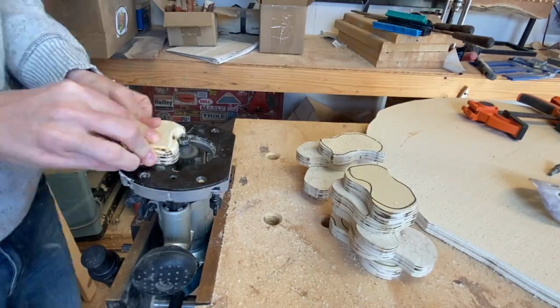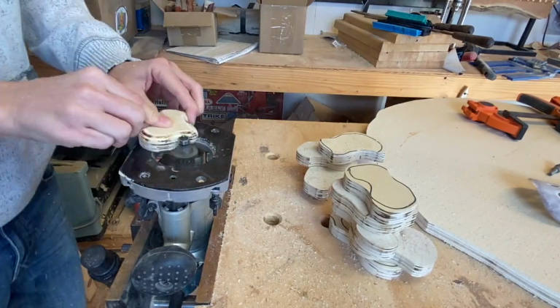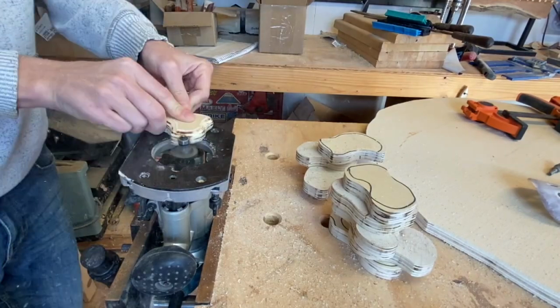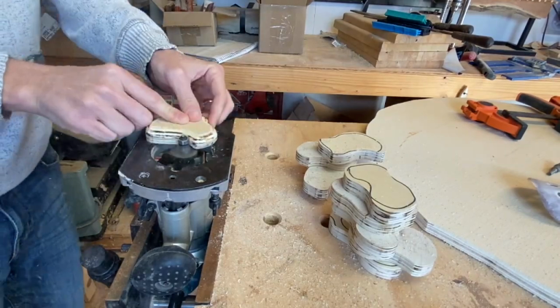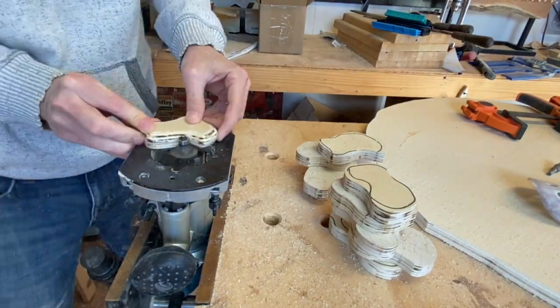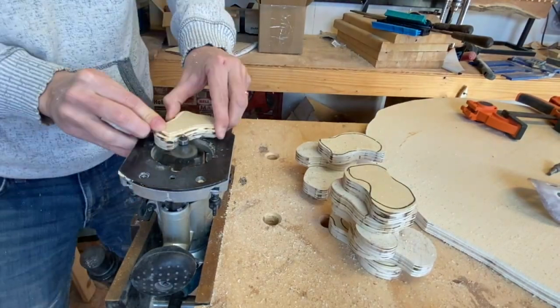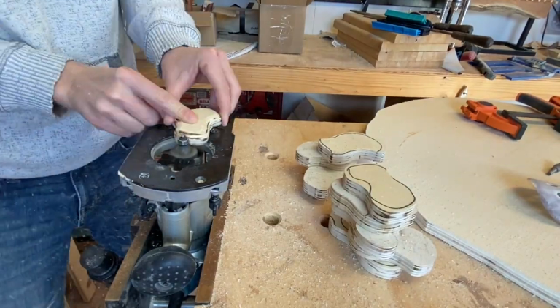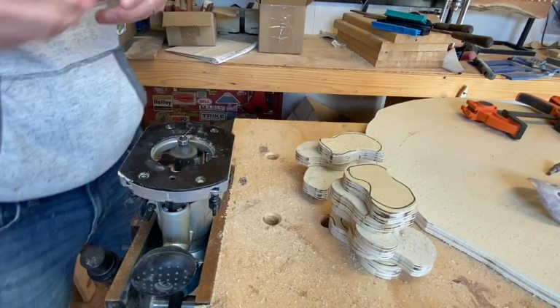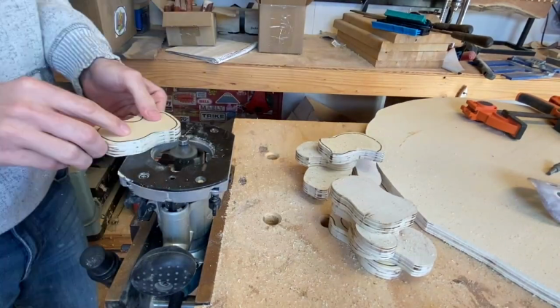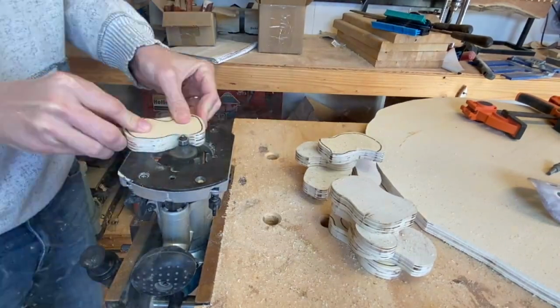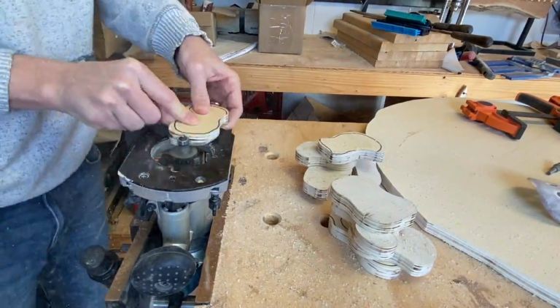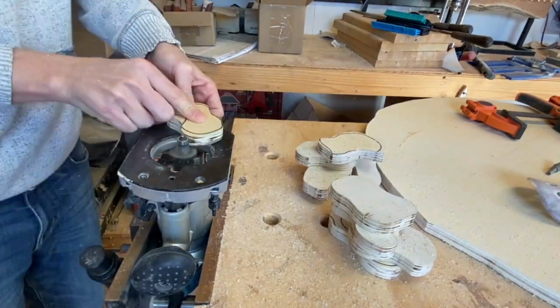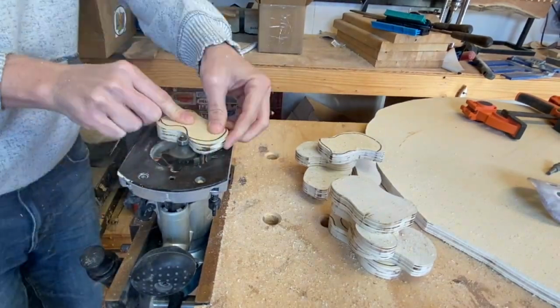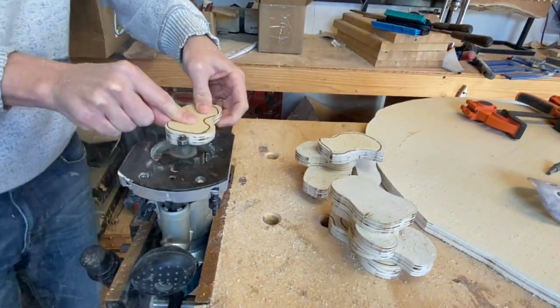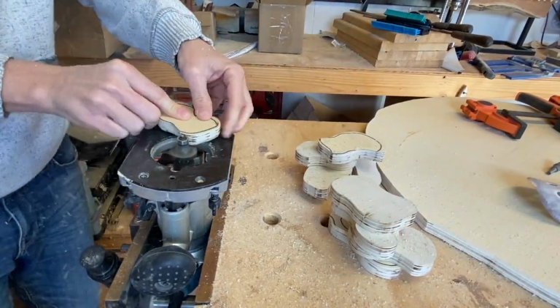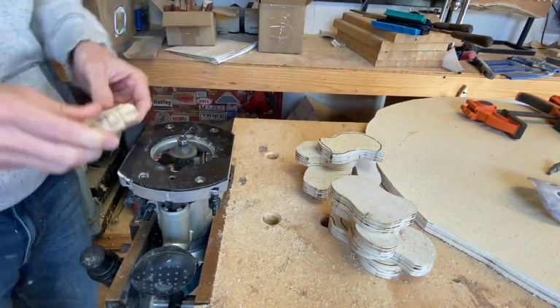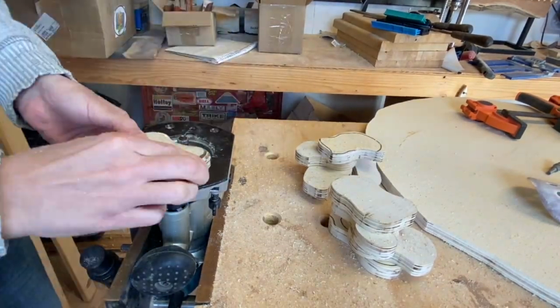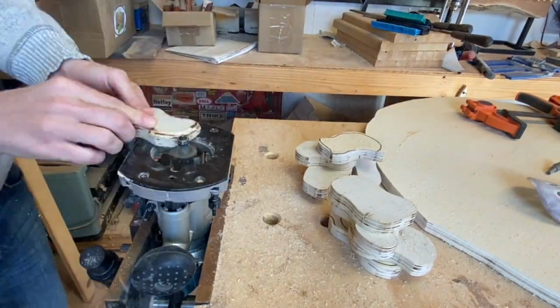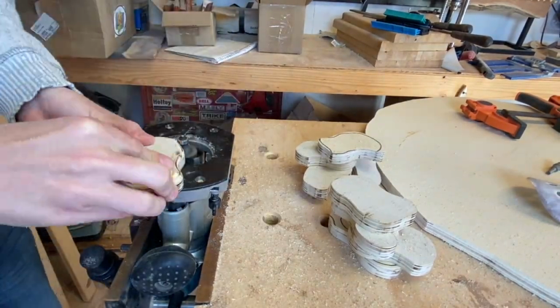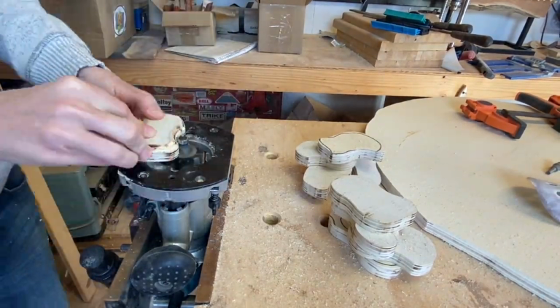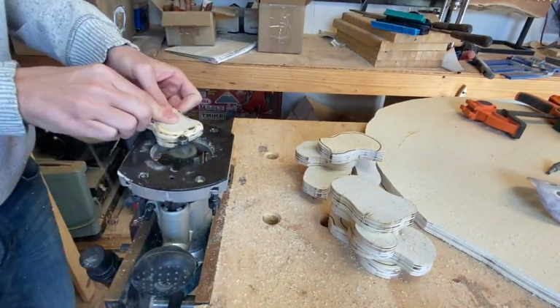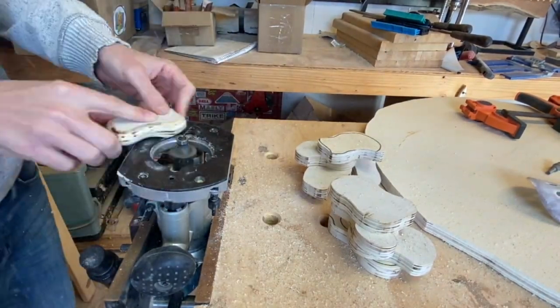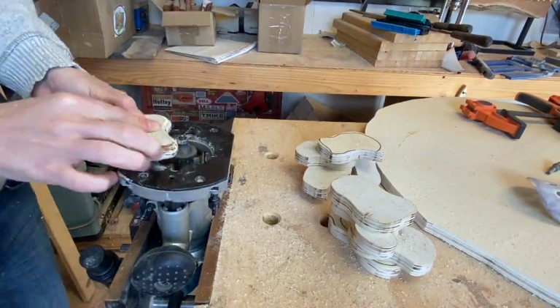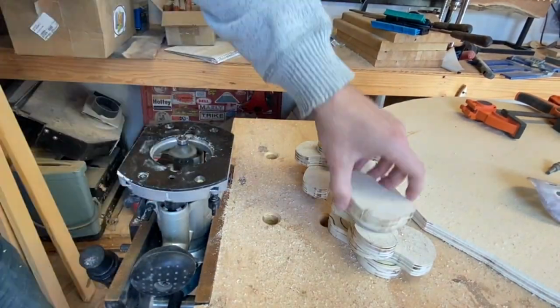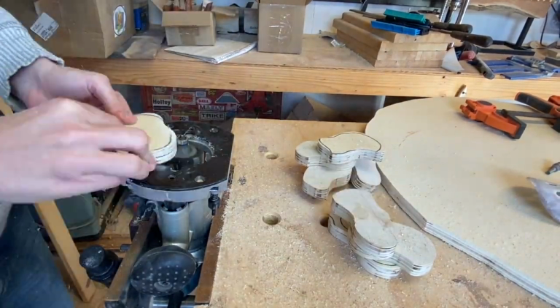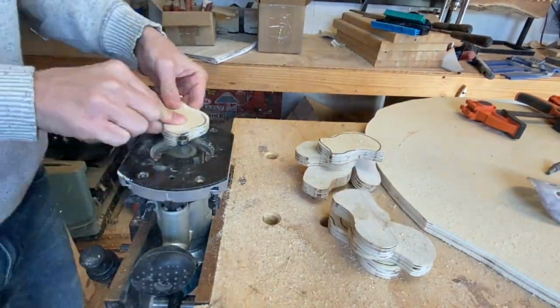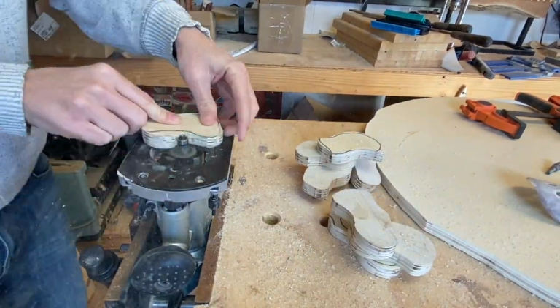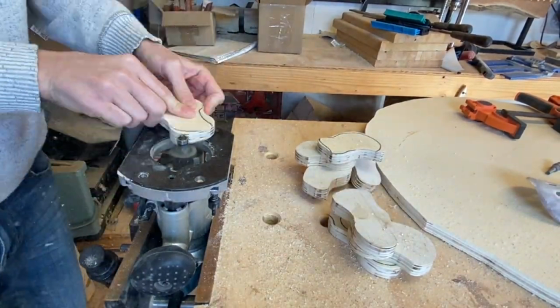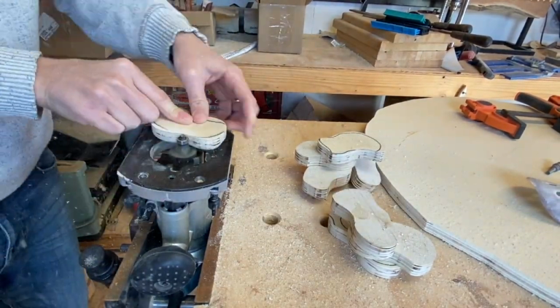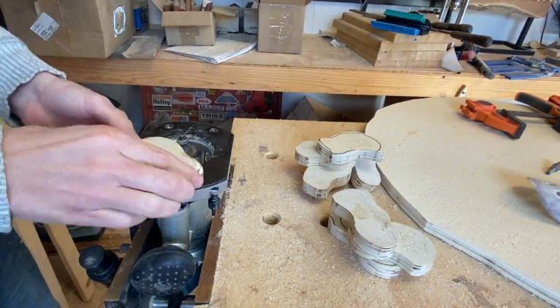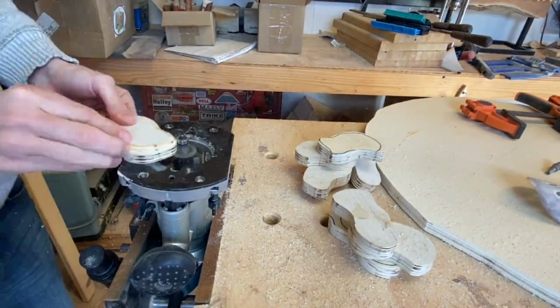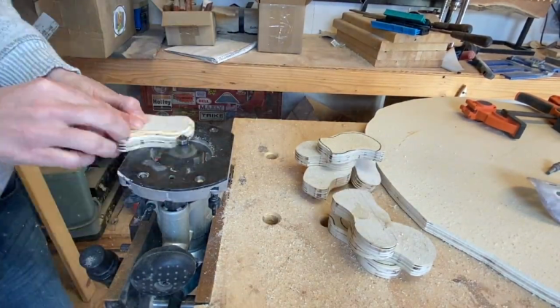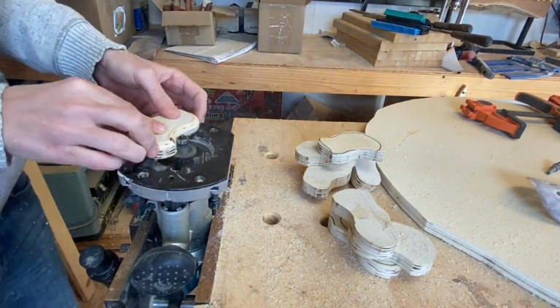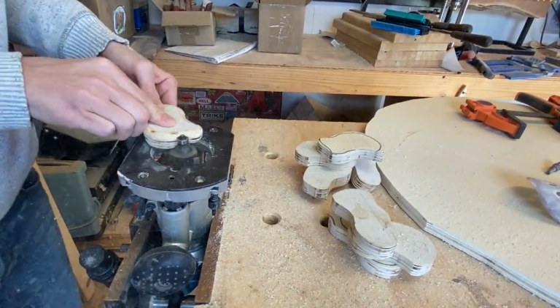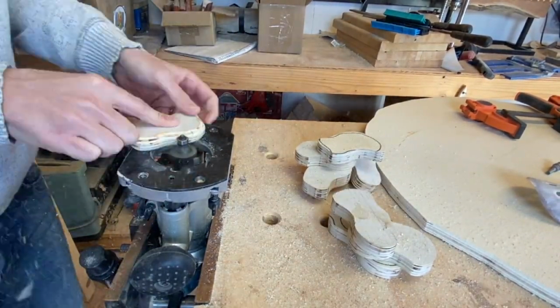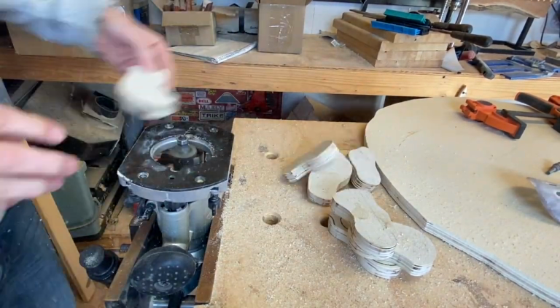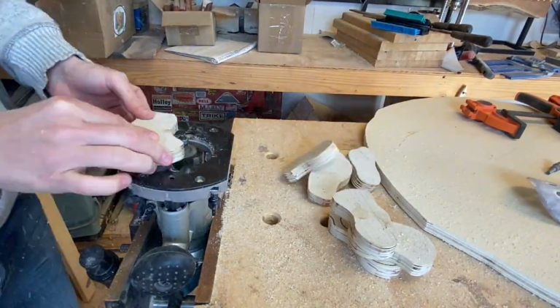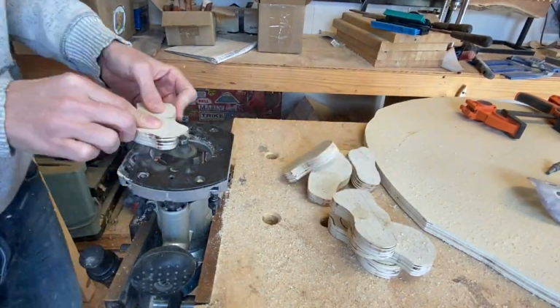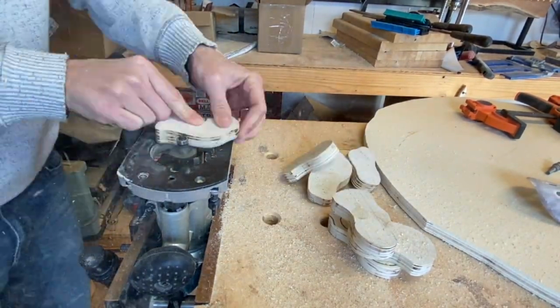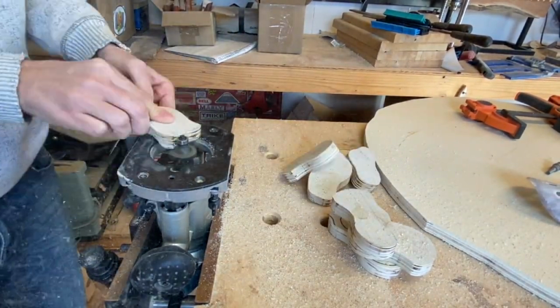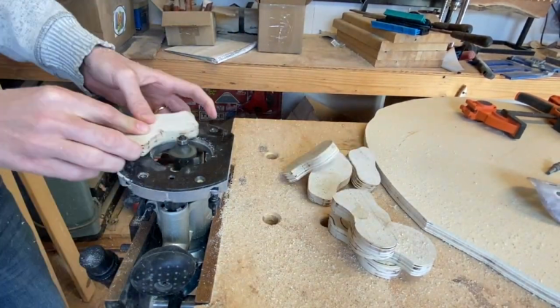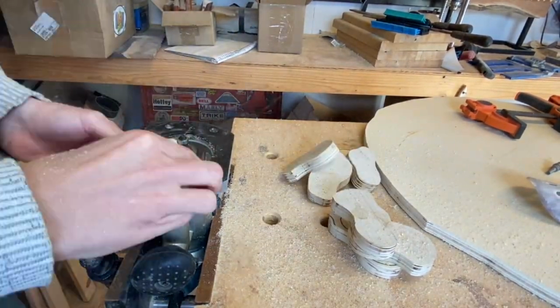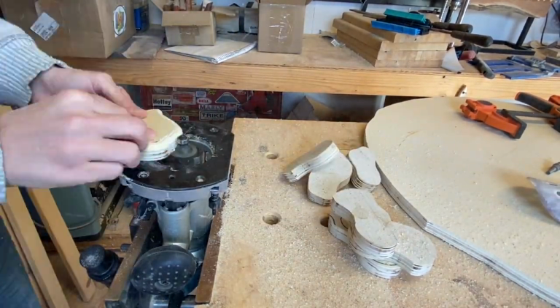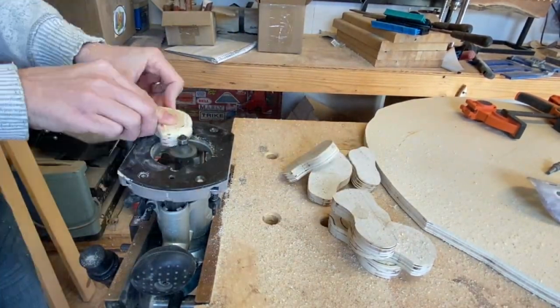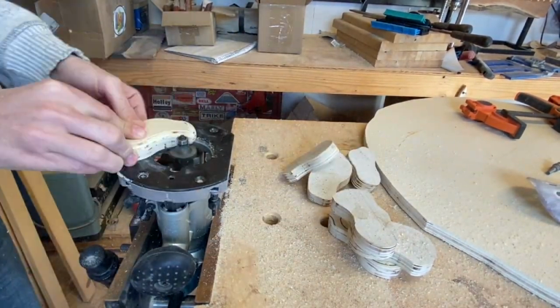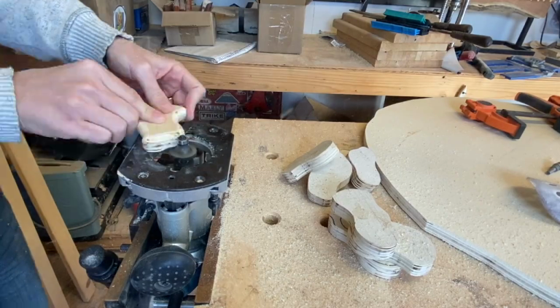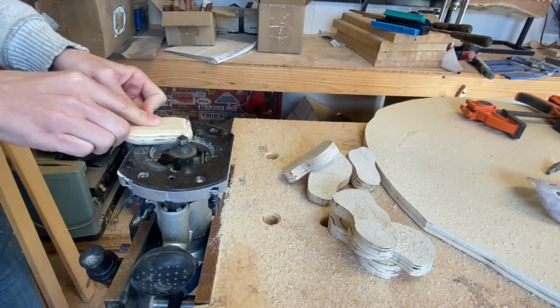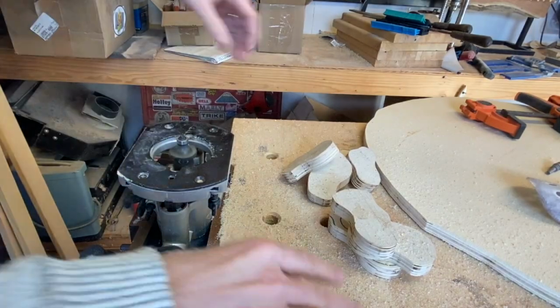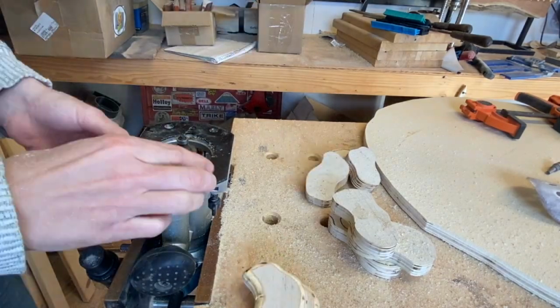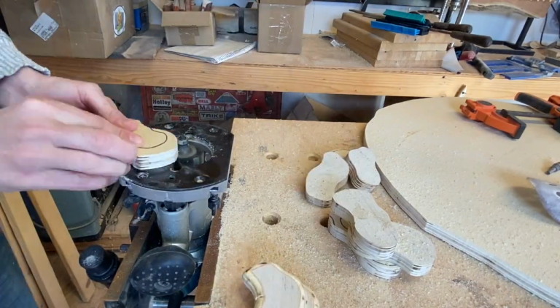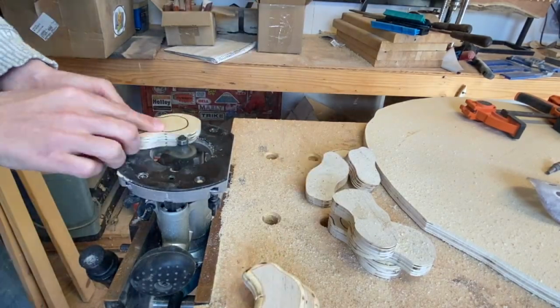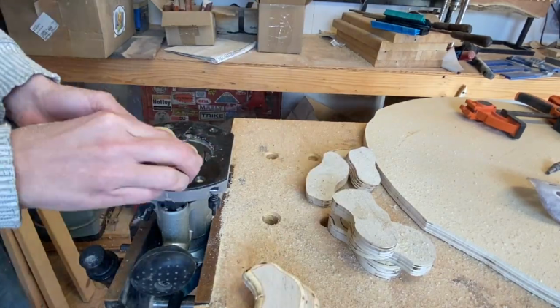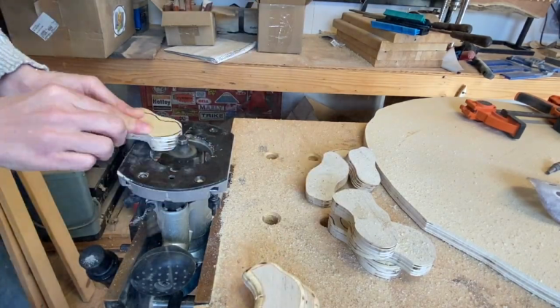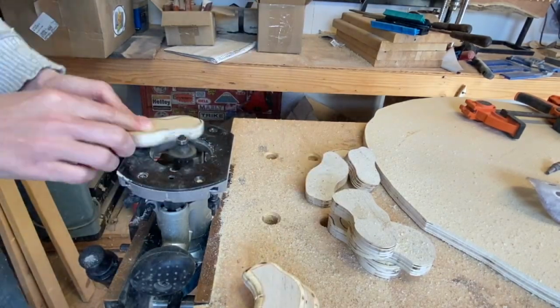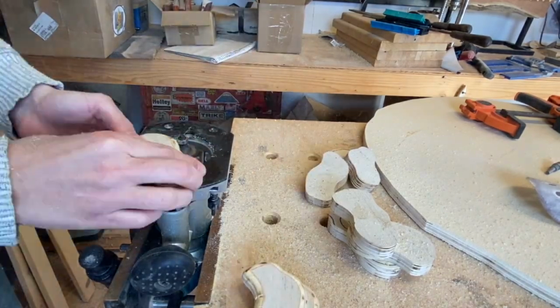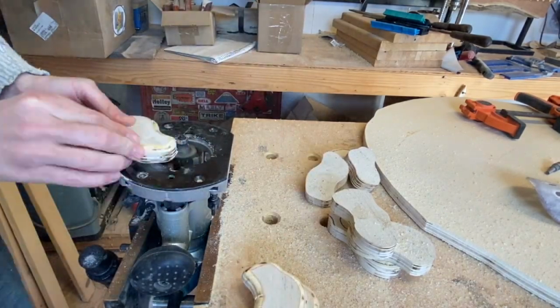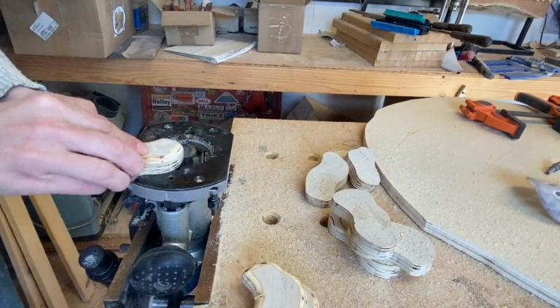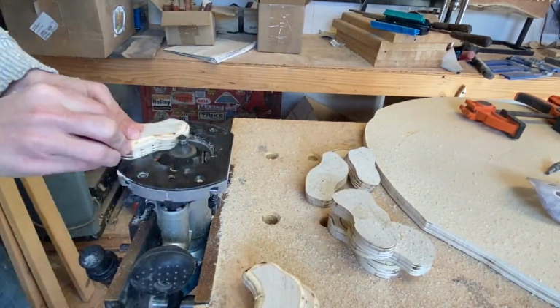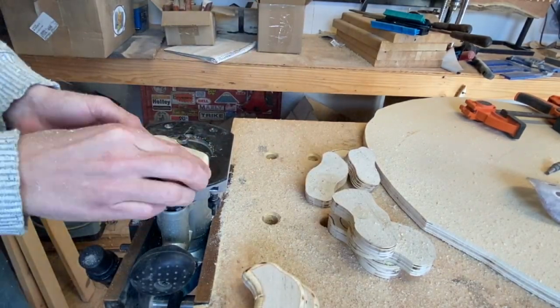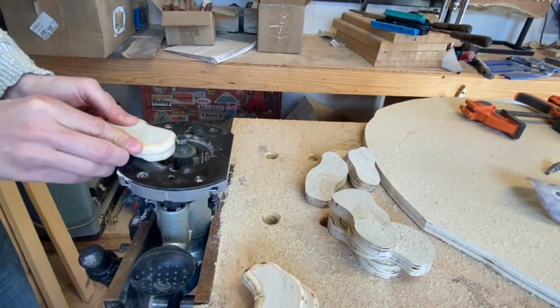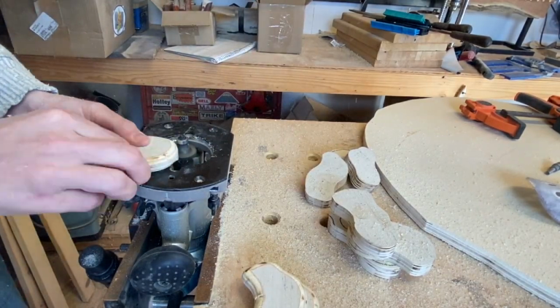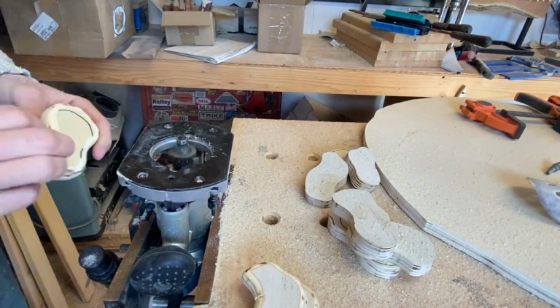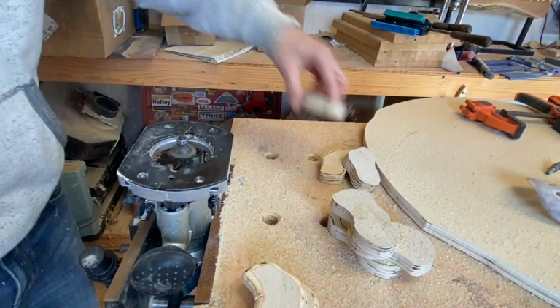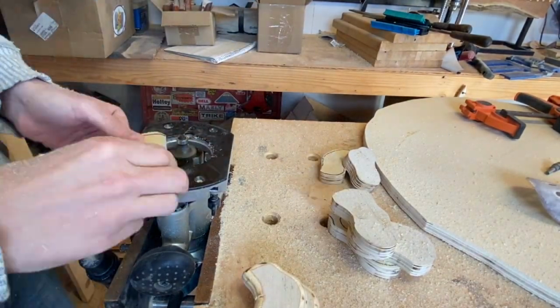After a little sanding to soften the edges, I set out my router to round over all of the edges on the pieces. This is what's going to make them way easier to hold on to.